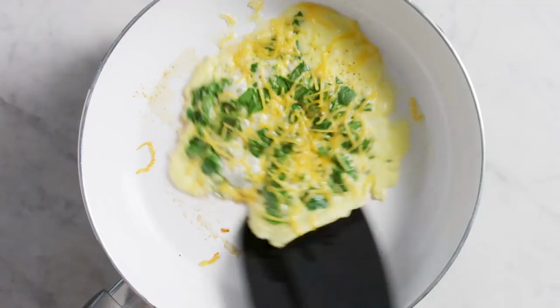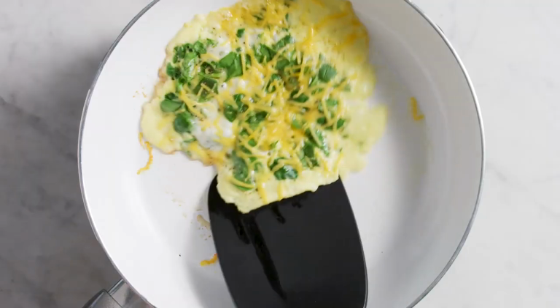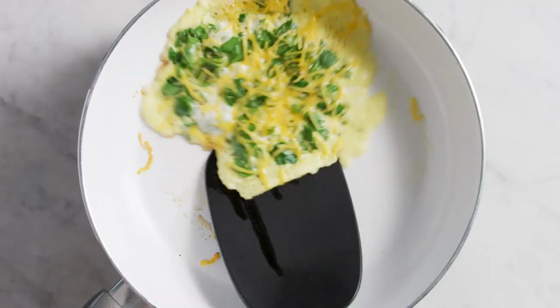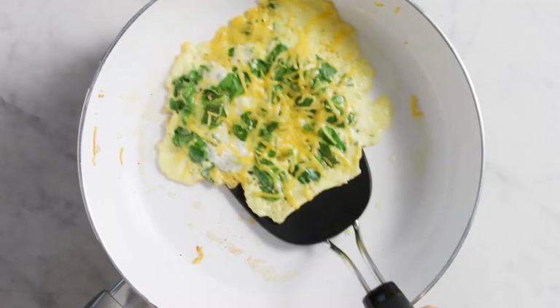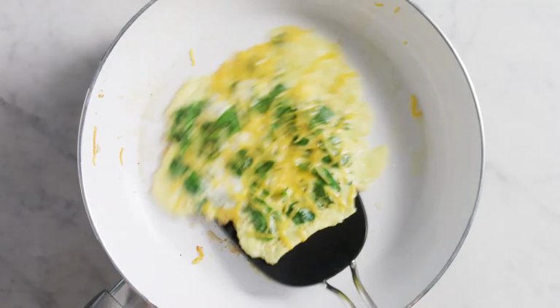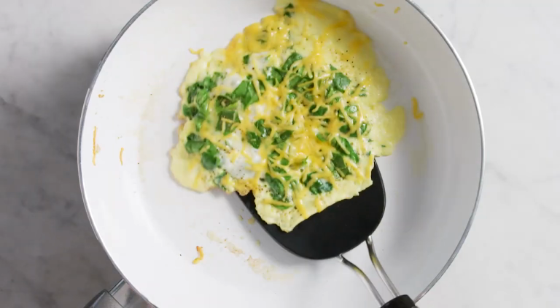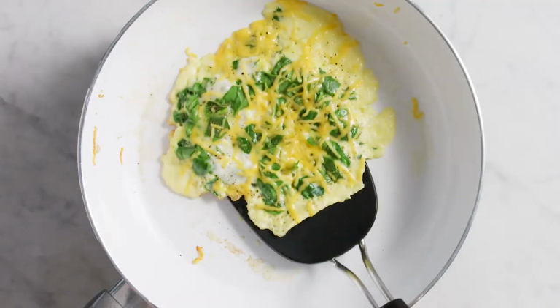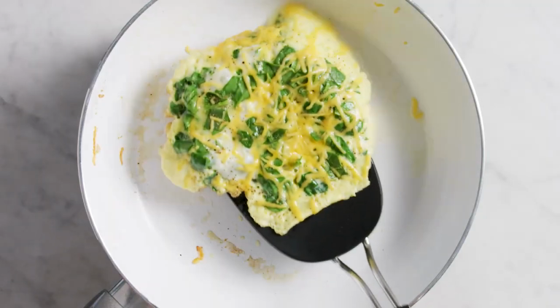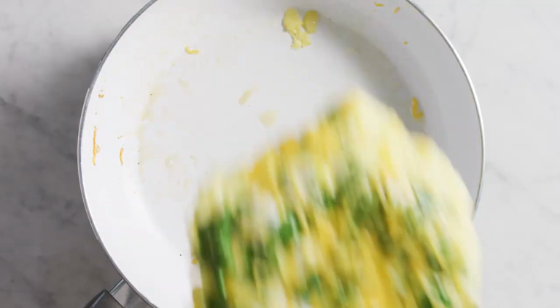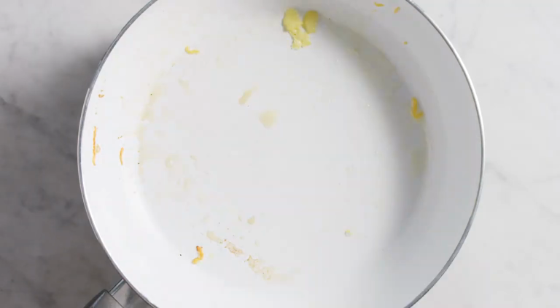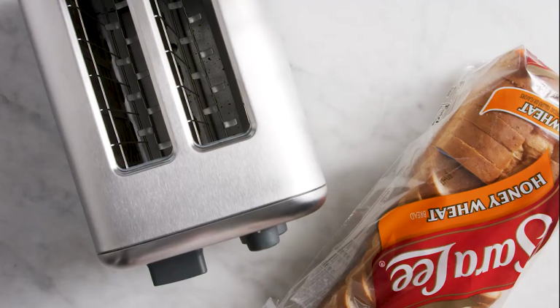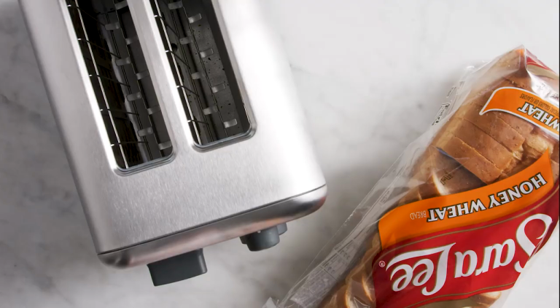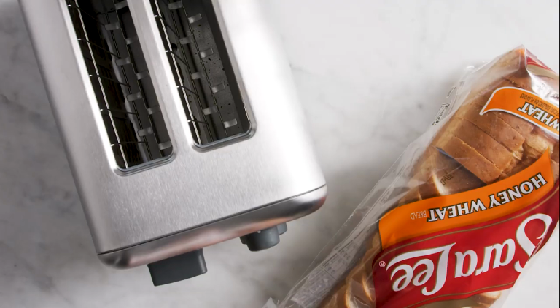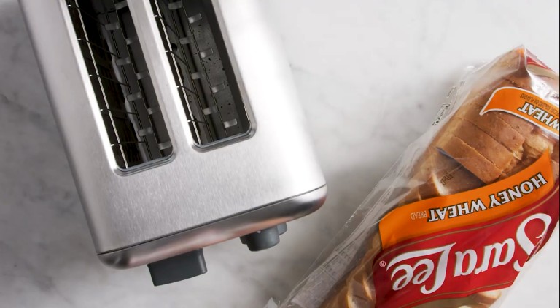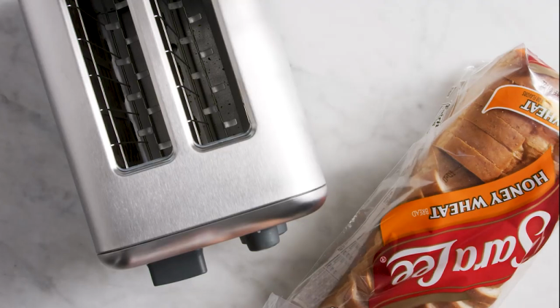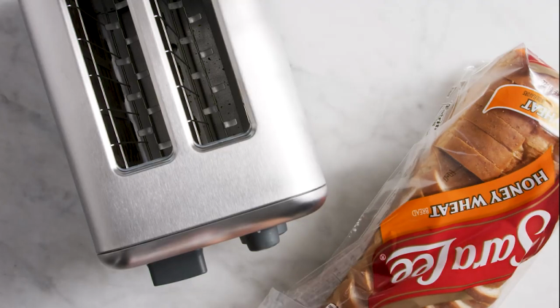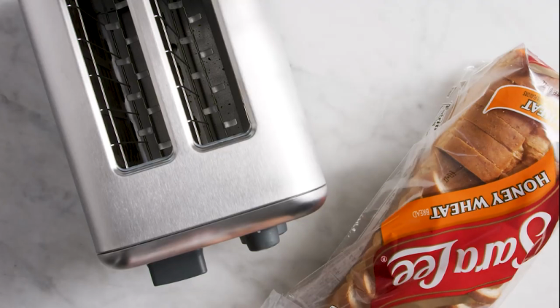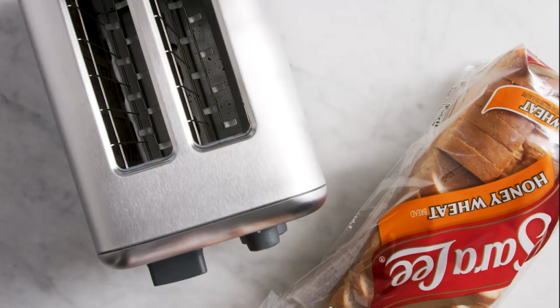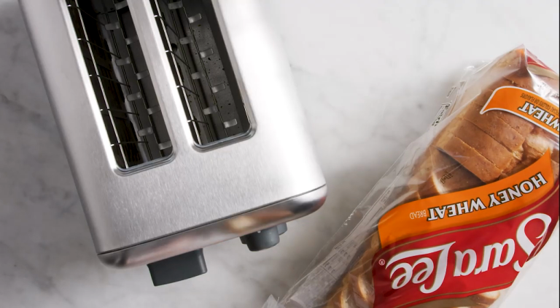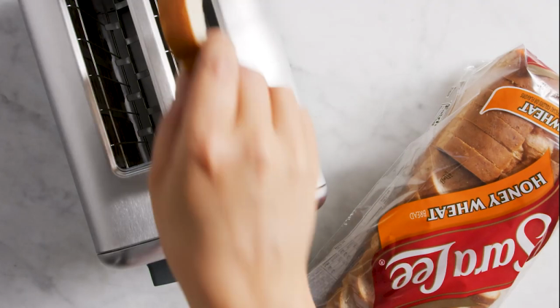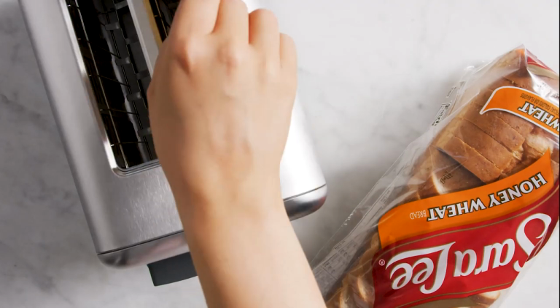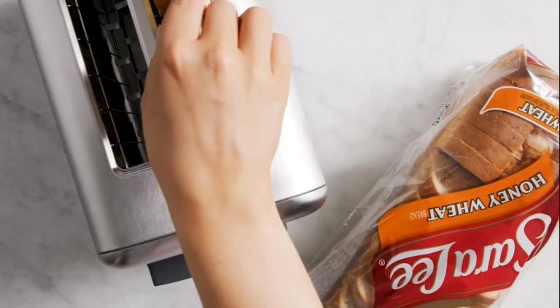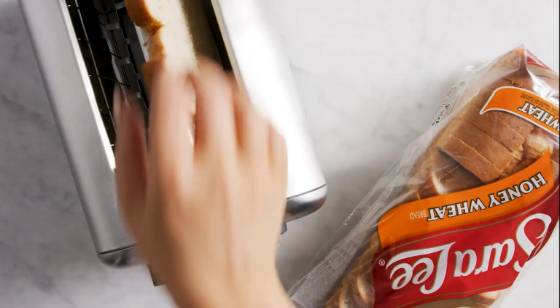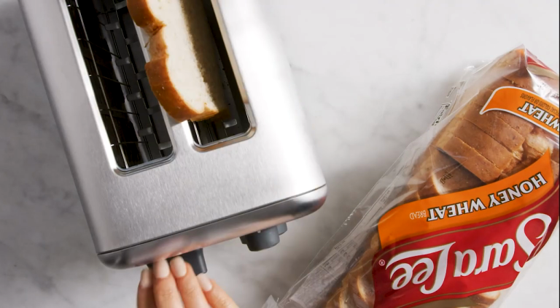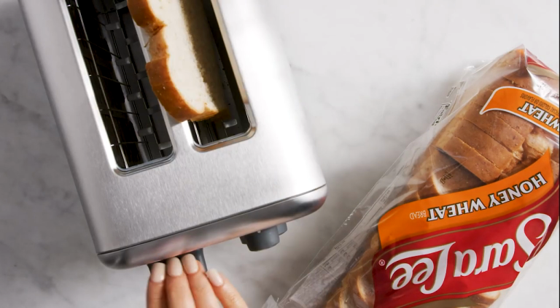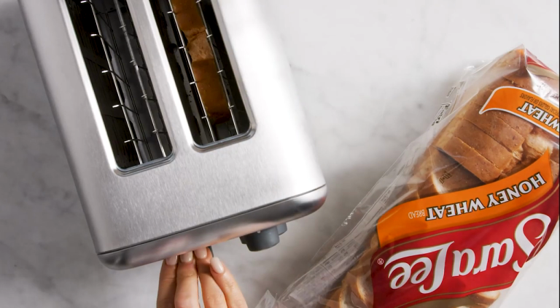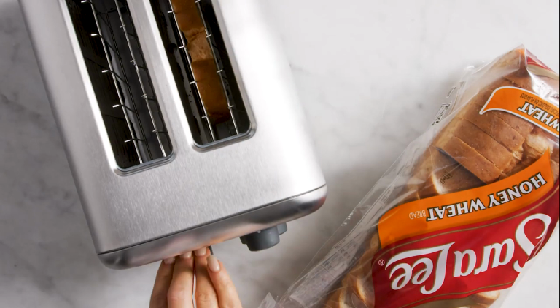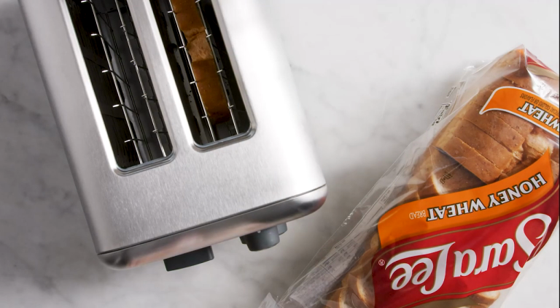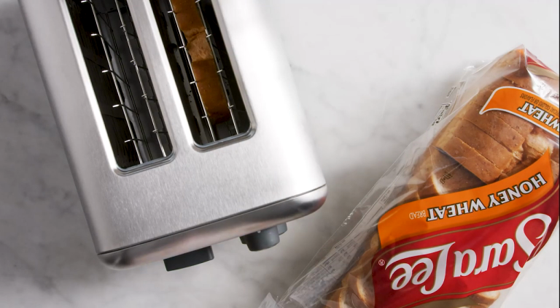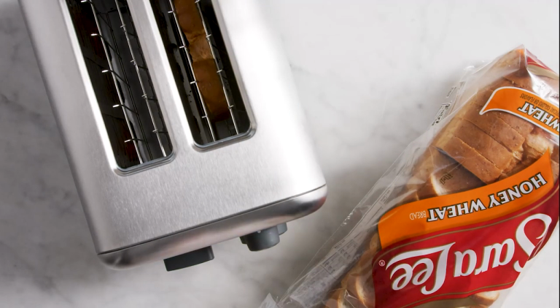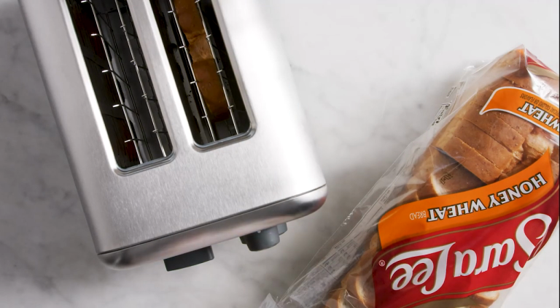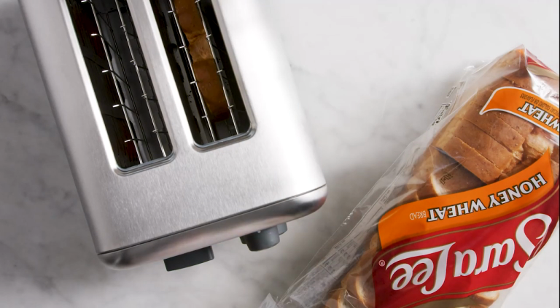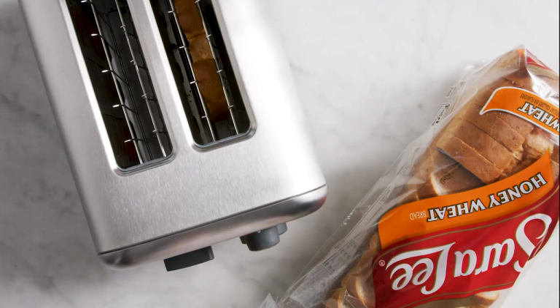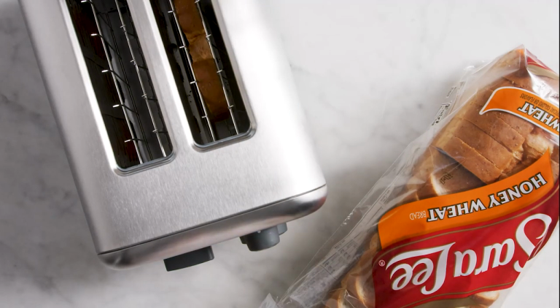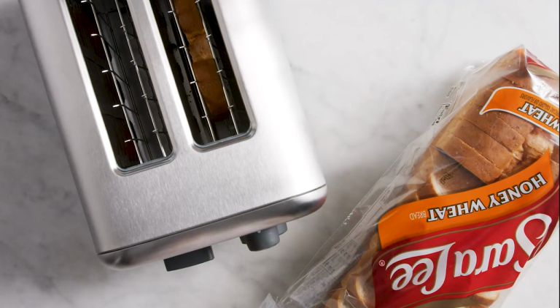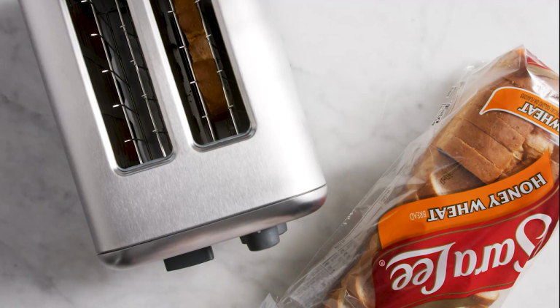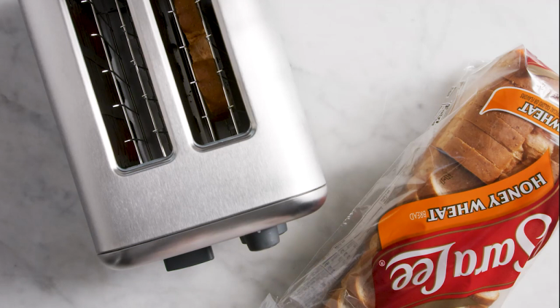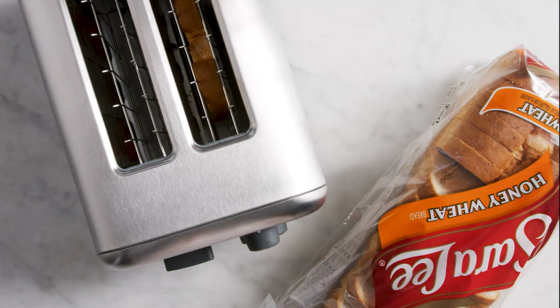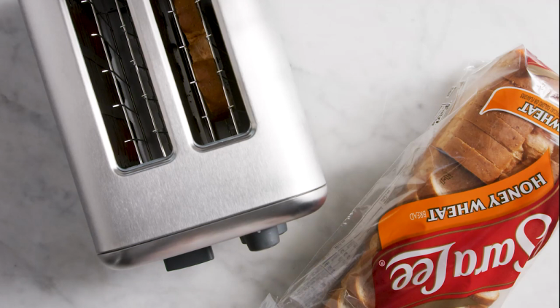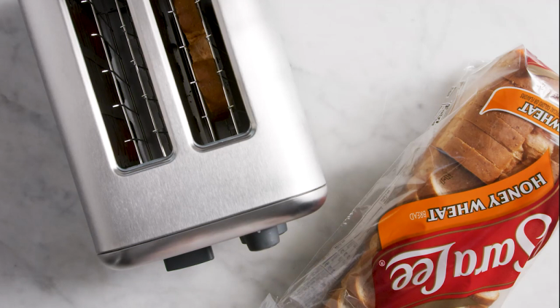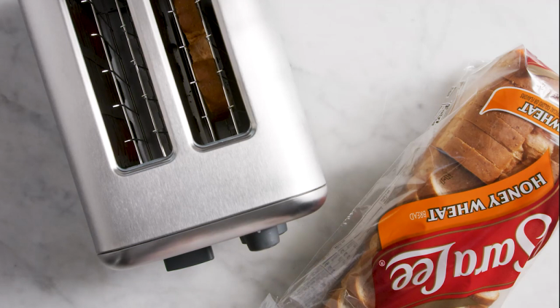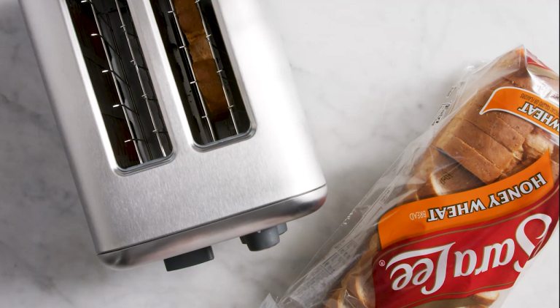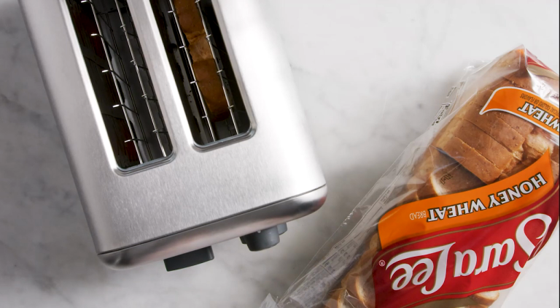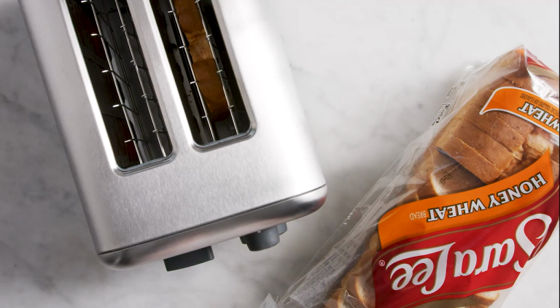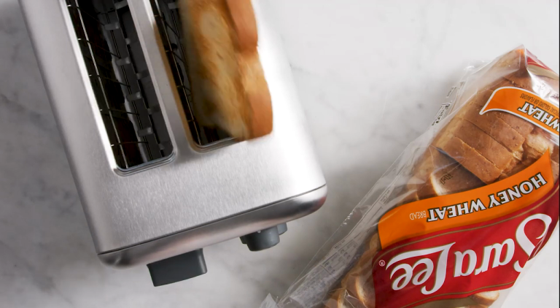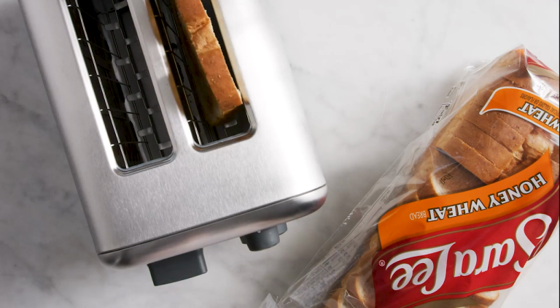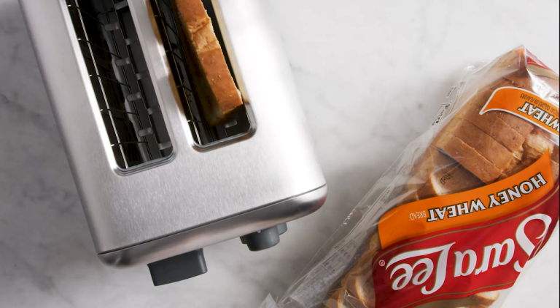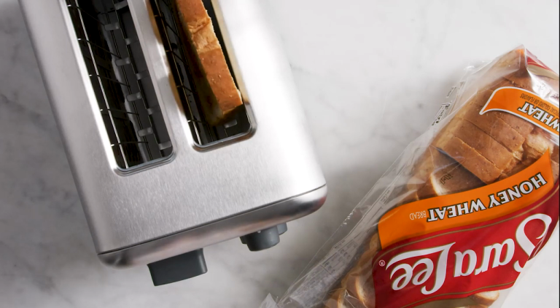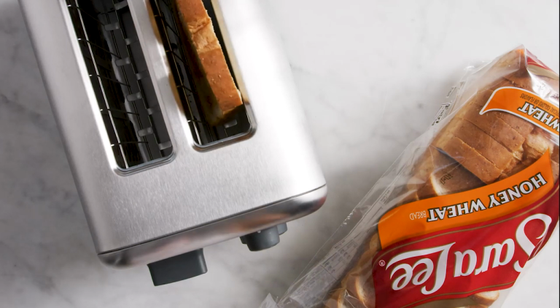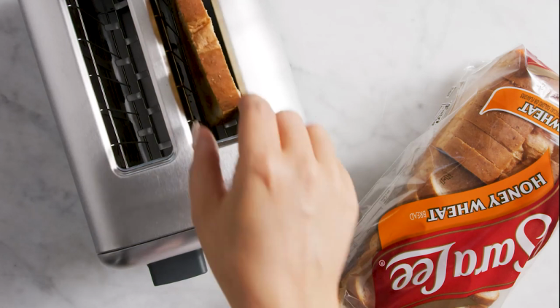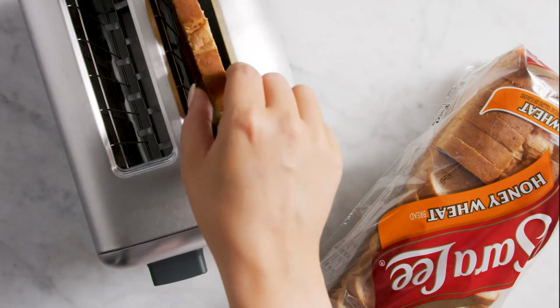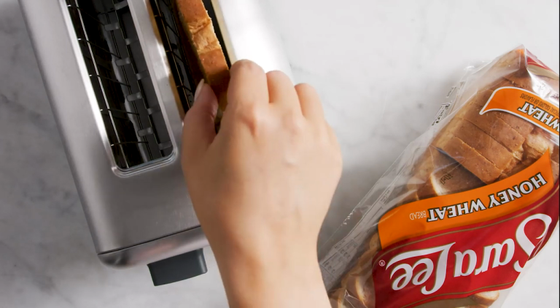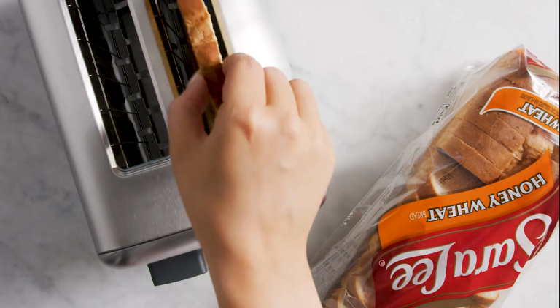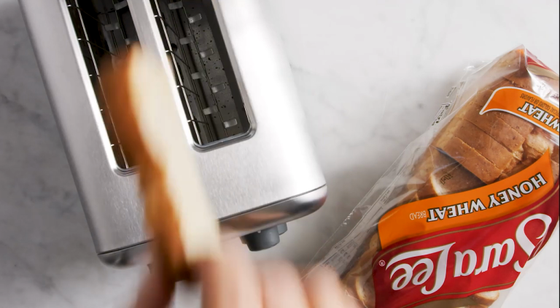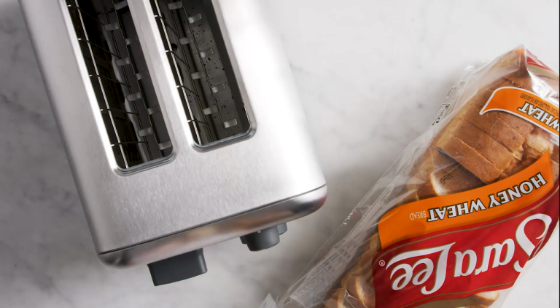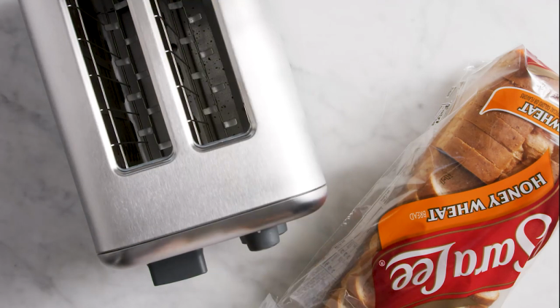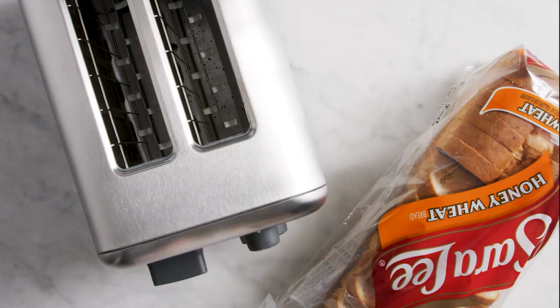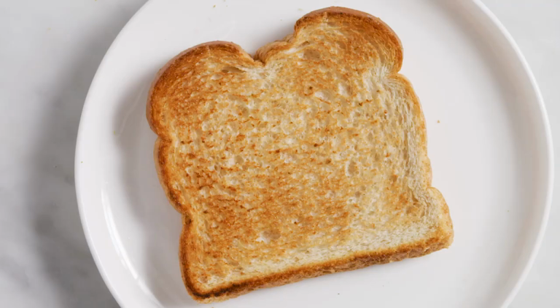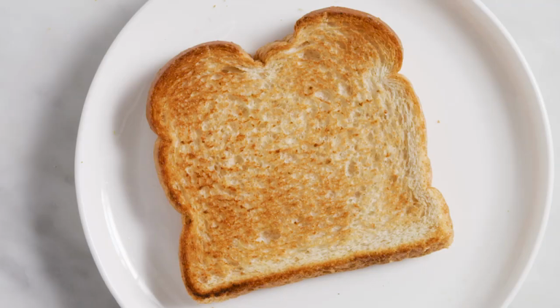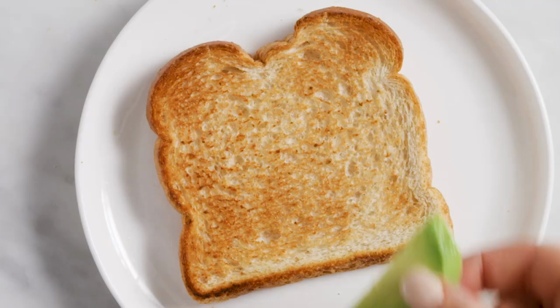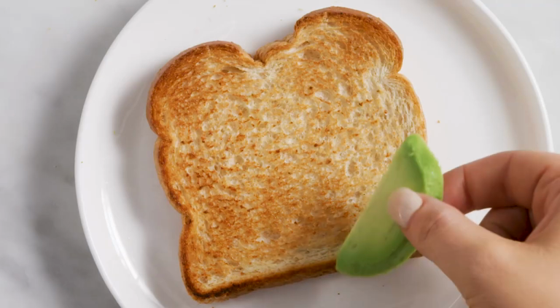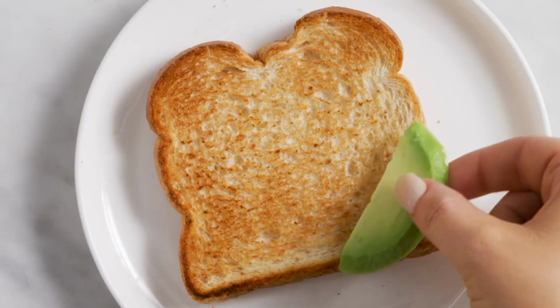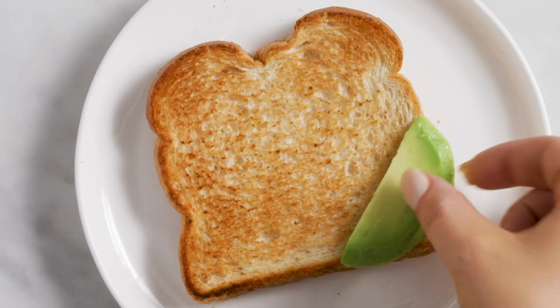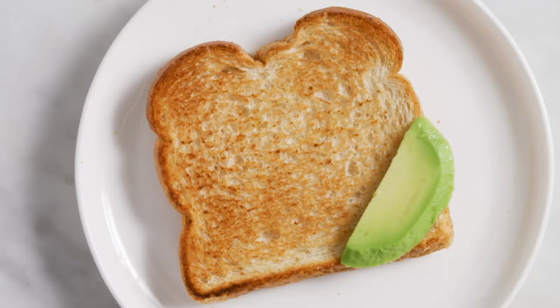Top it with some cheddar cheese. Then you're going to toast some bread while those eggs are cooking. Oh, I thought that was going to pop a little bit higher.